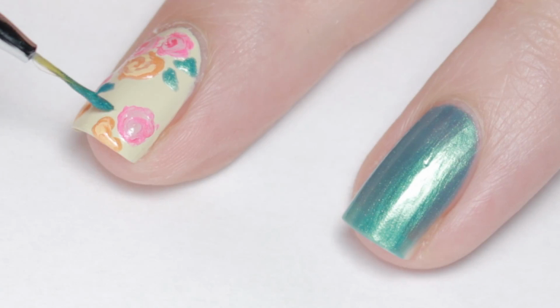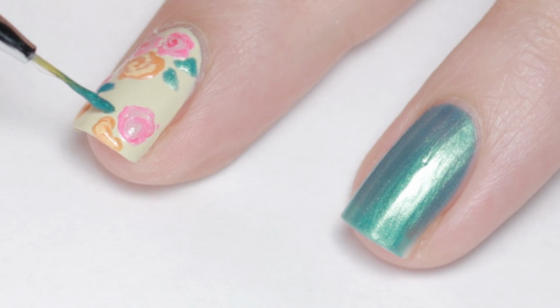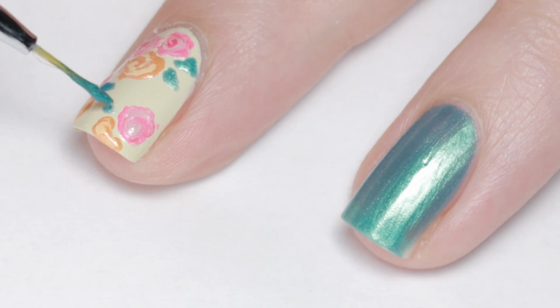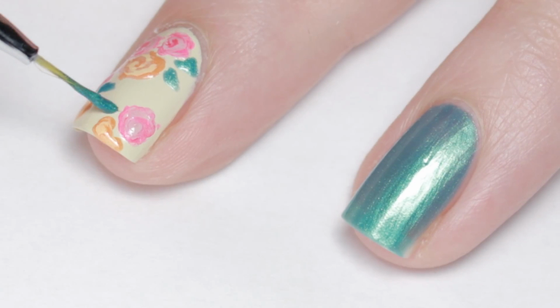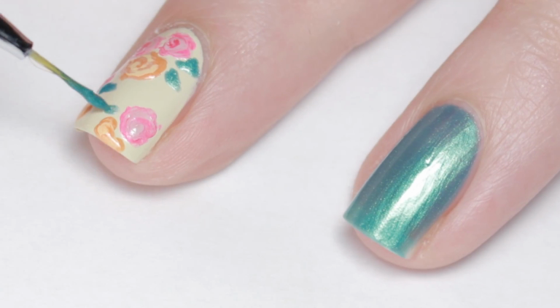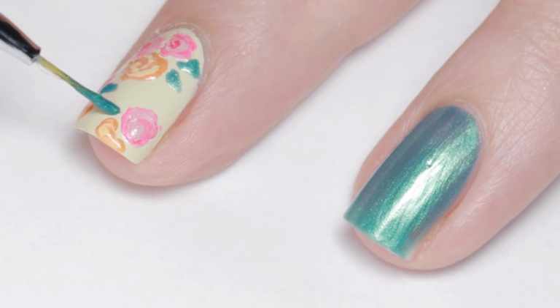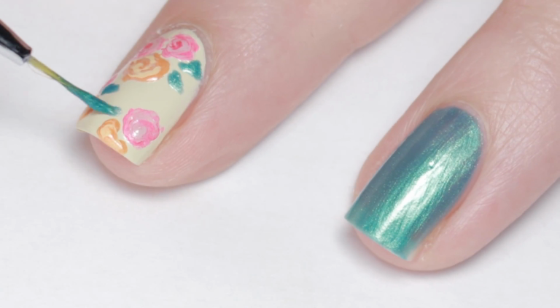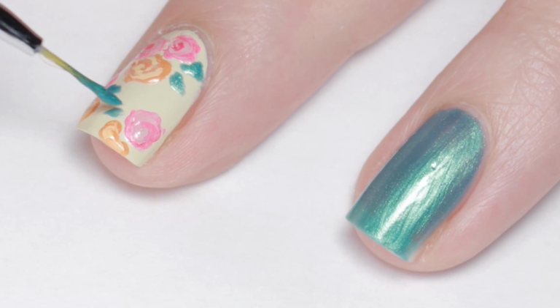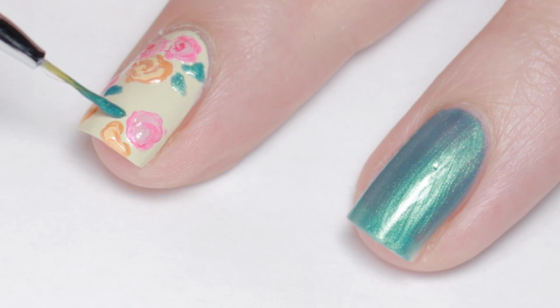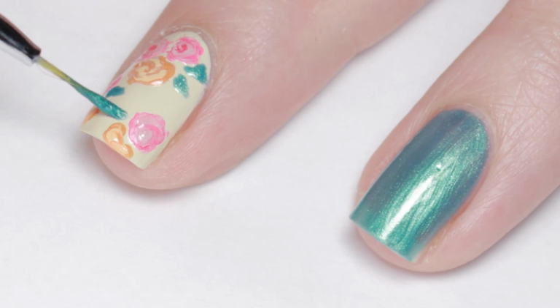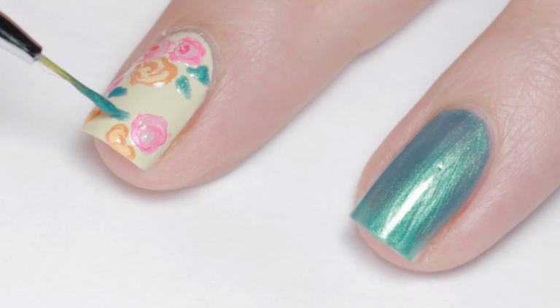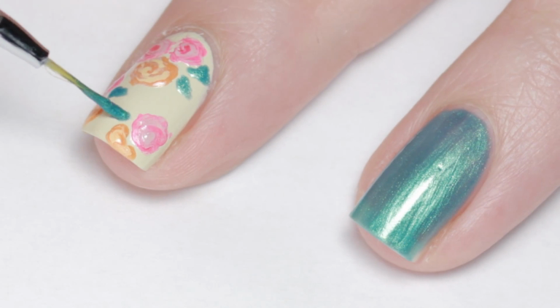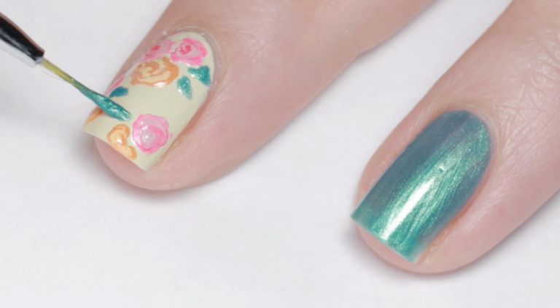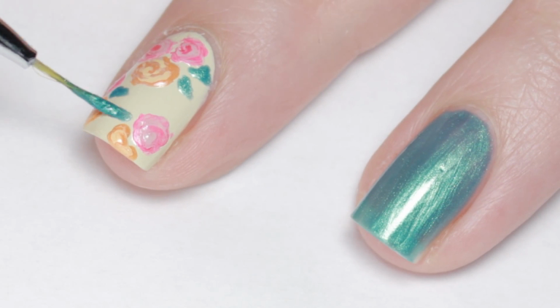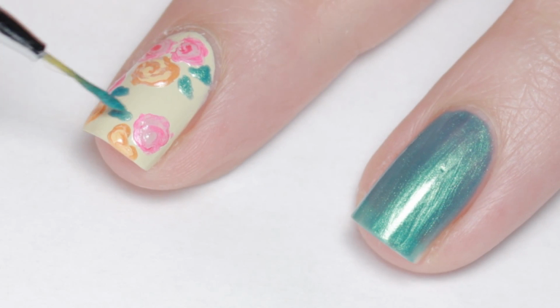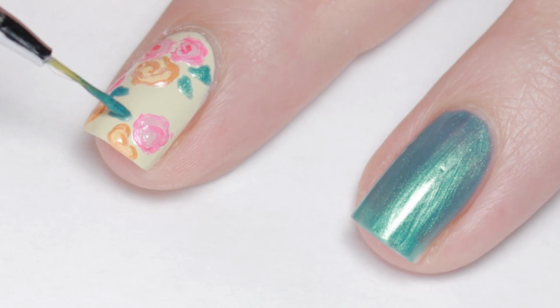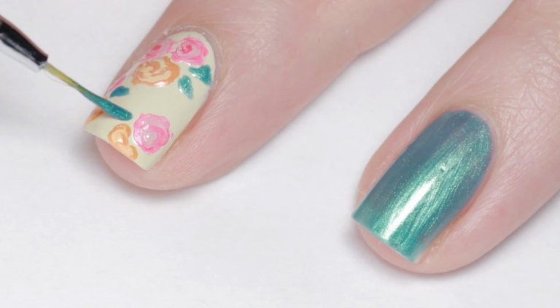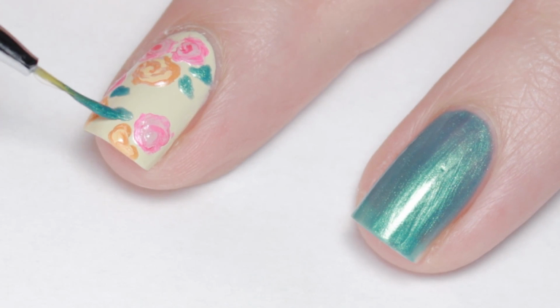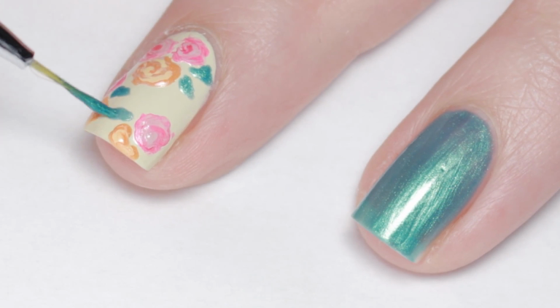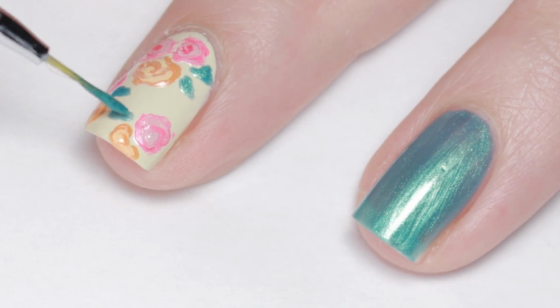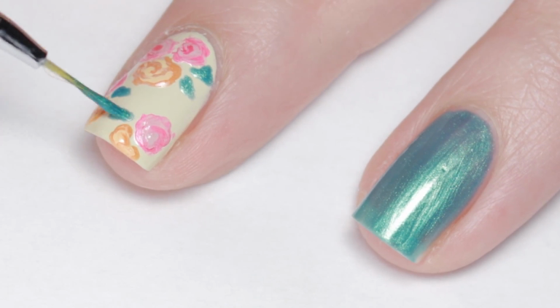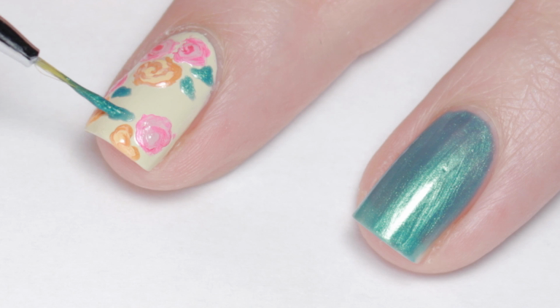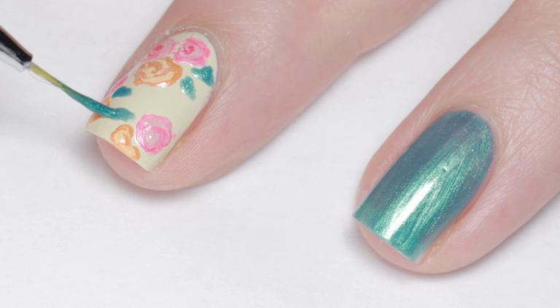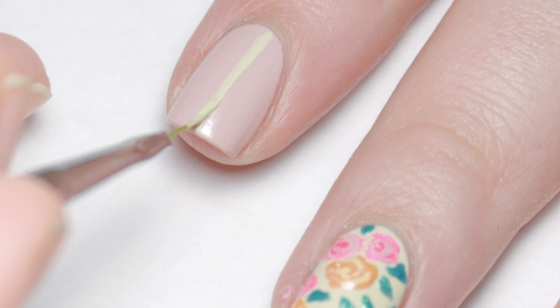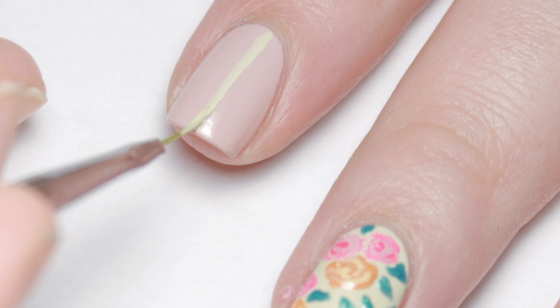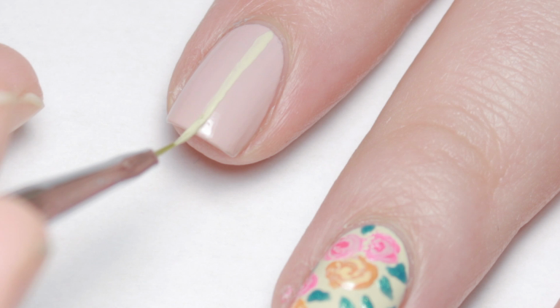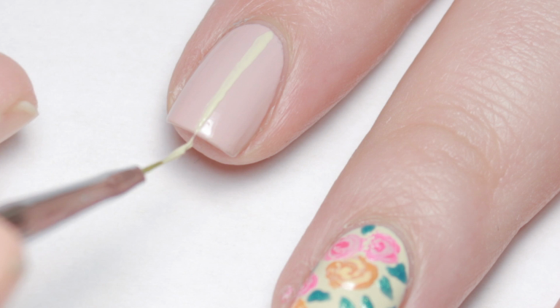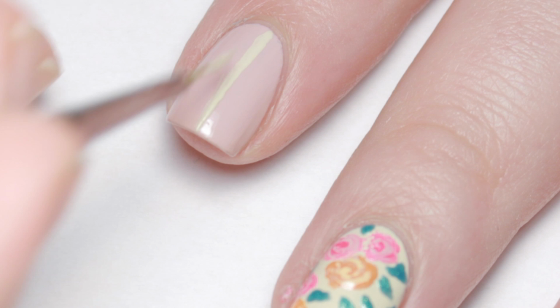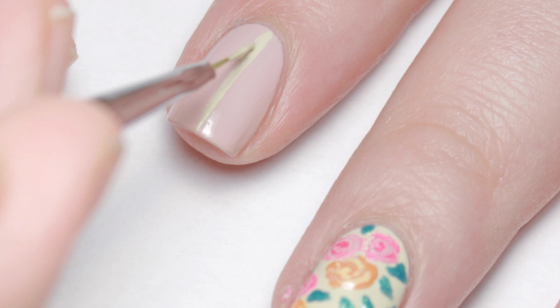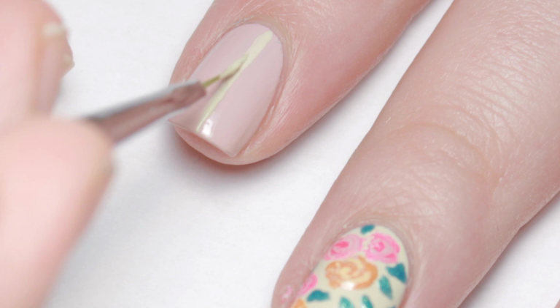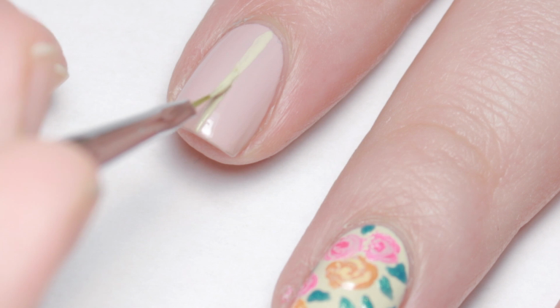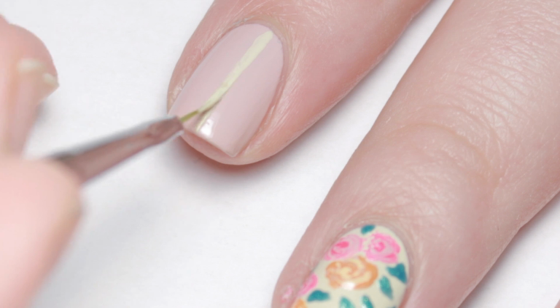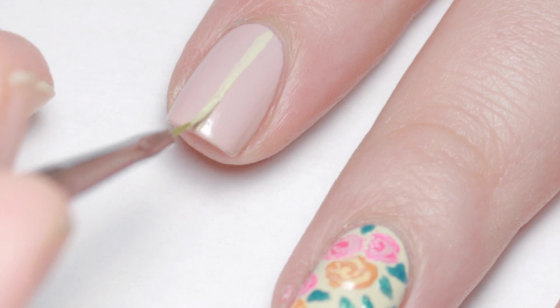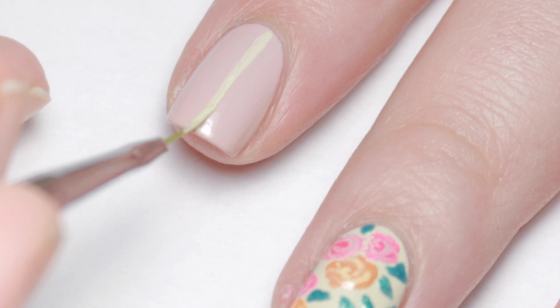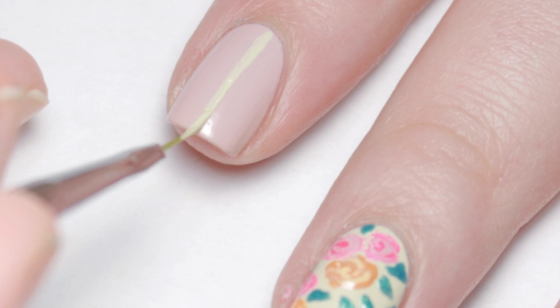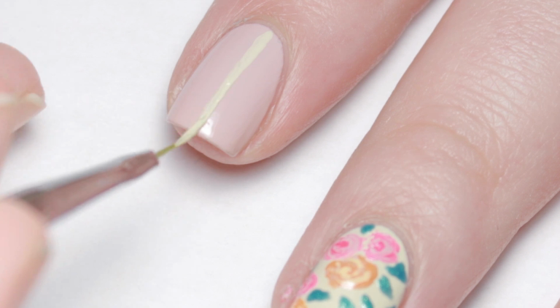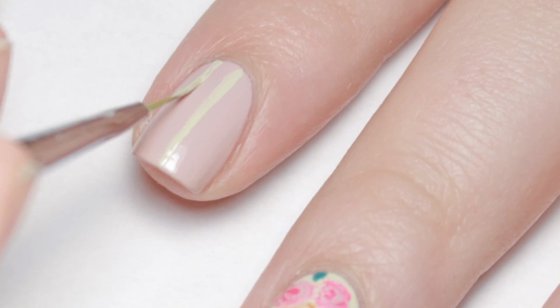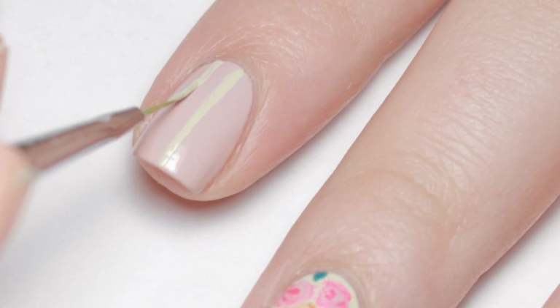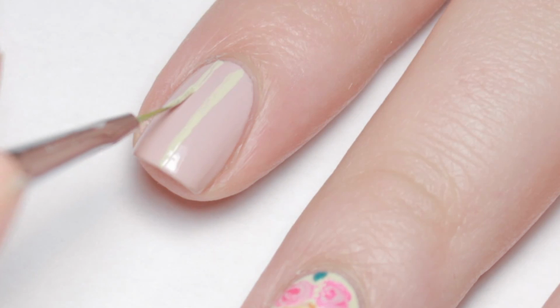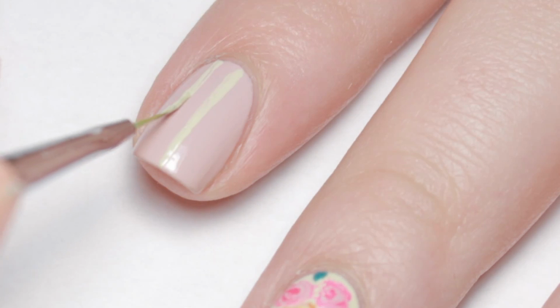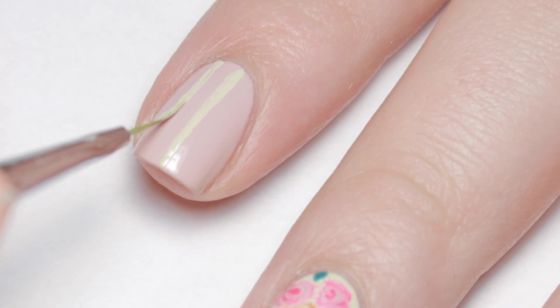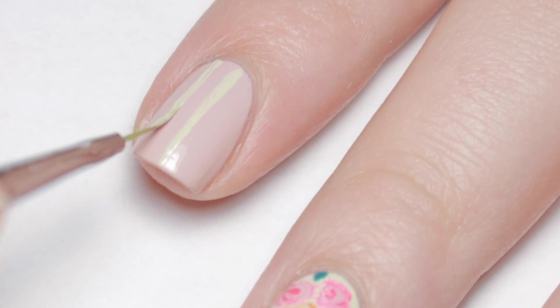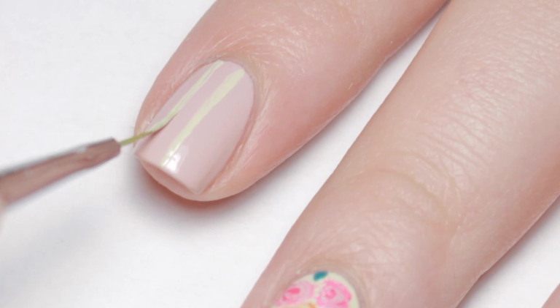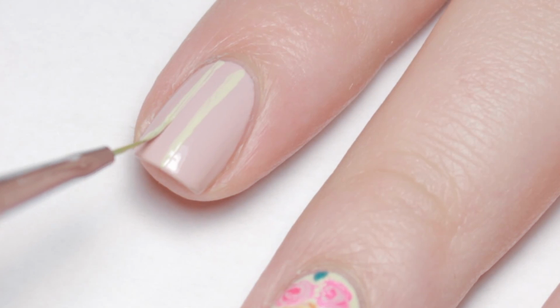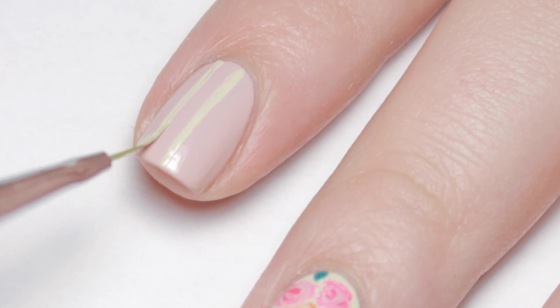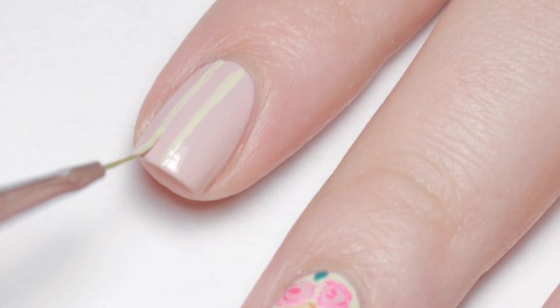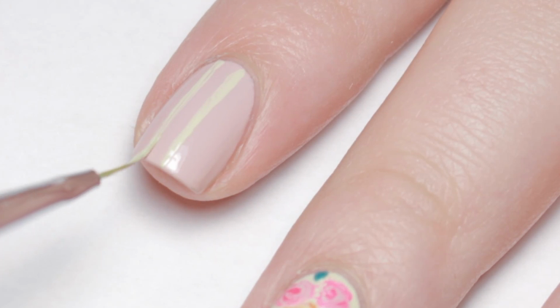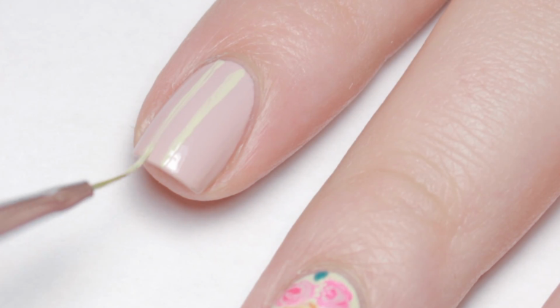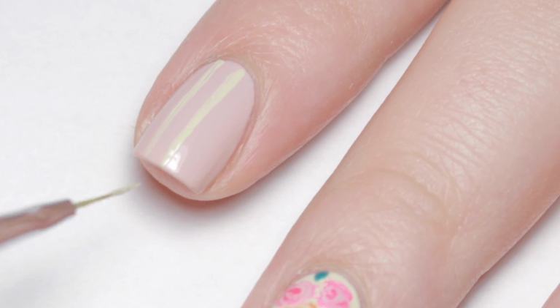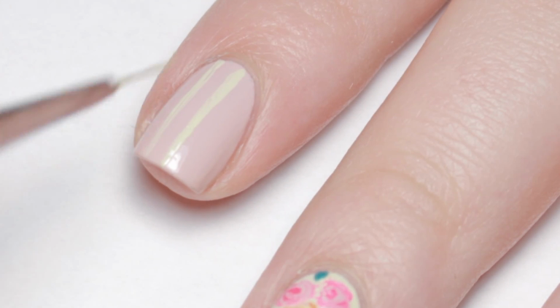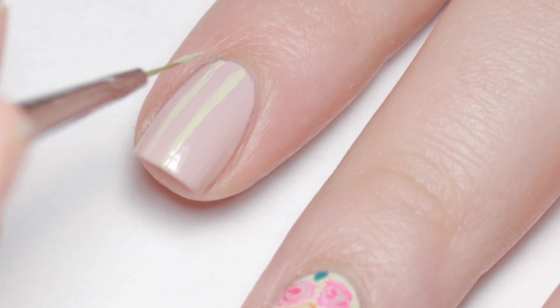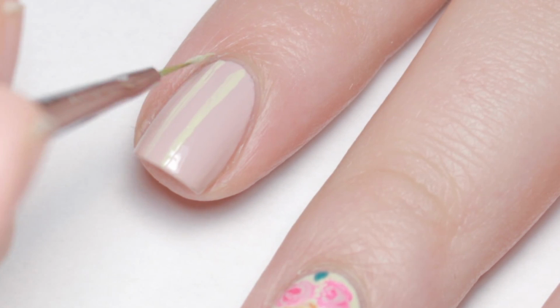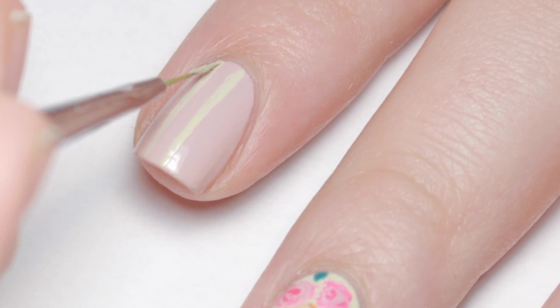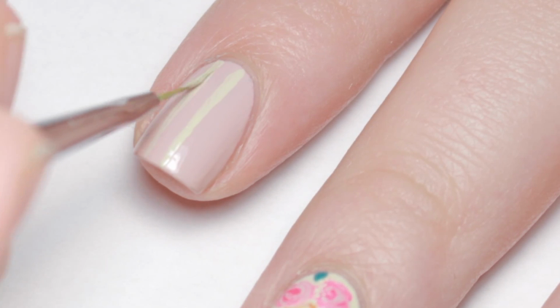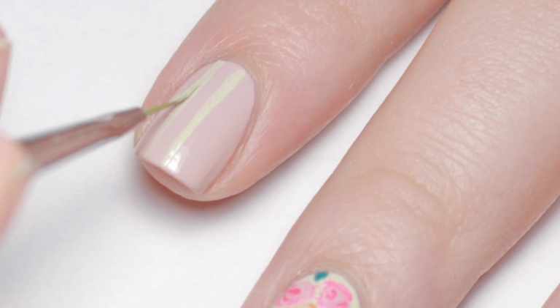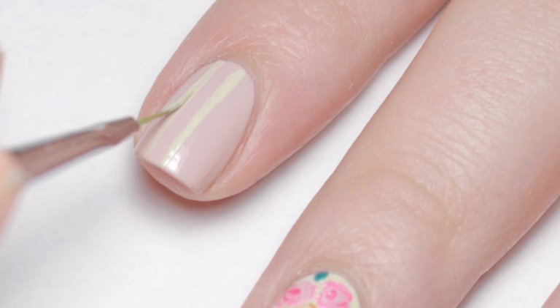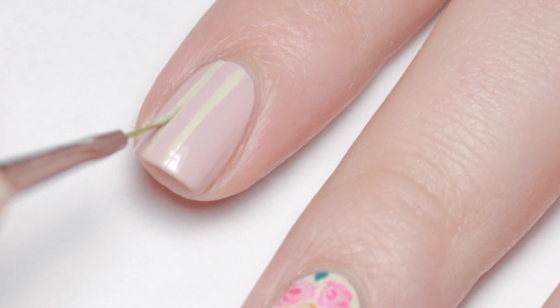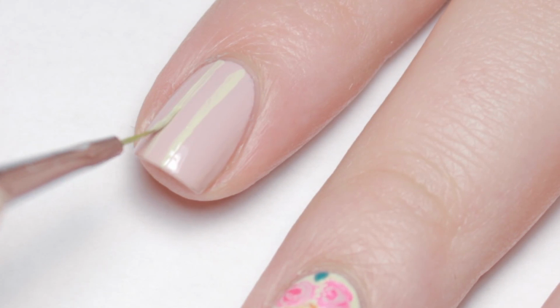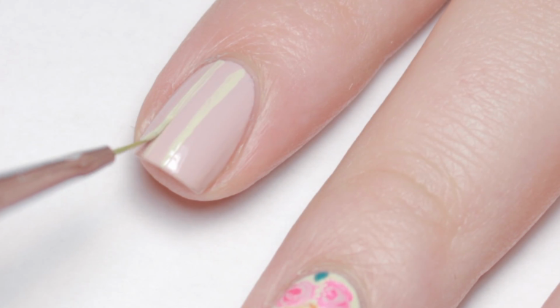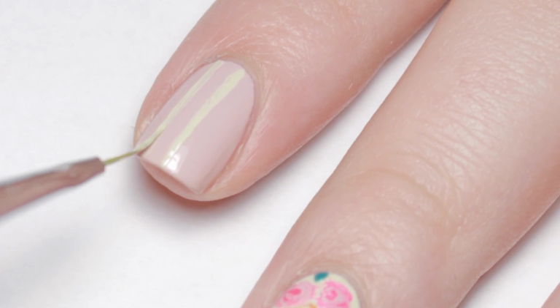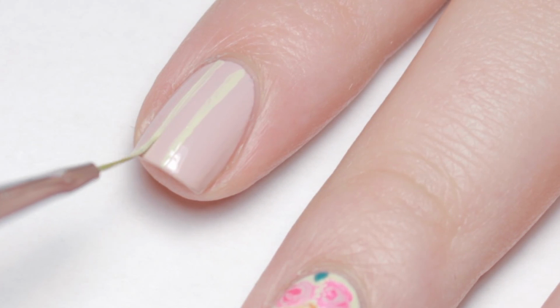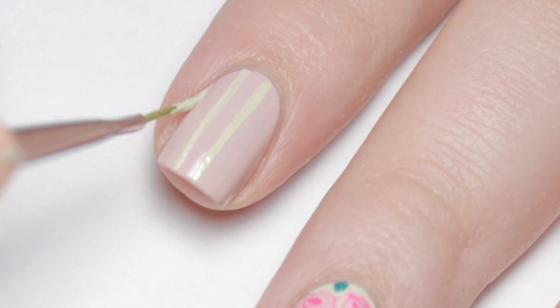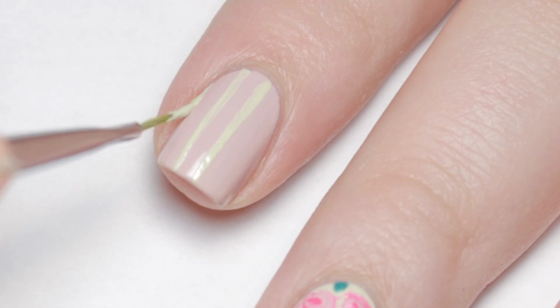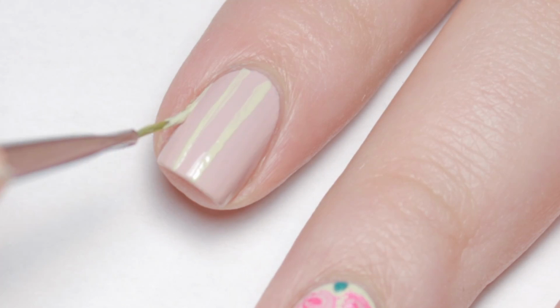While that's drying, move on to the pink nails. Simply add some vertical stripes with the cream polish and a thin striping brush.